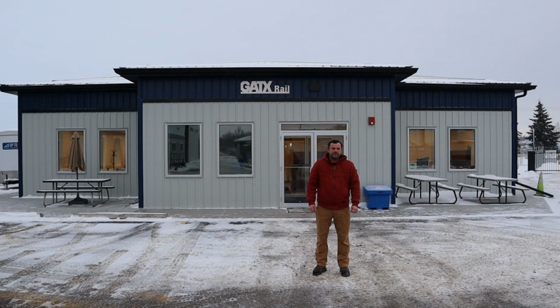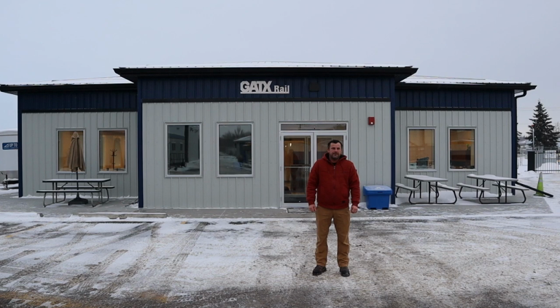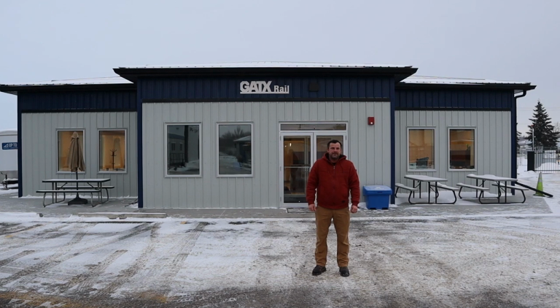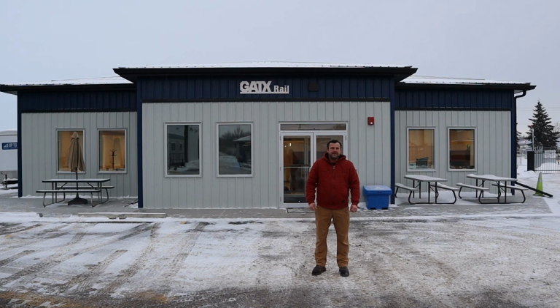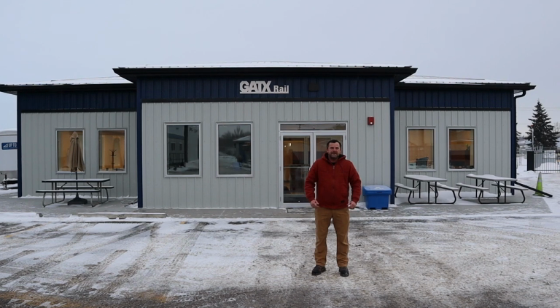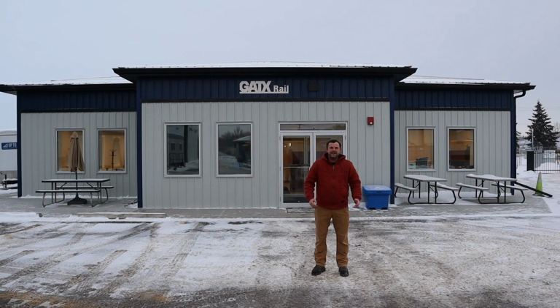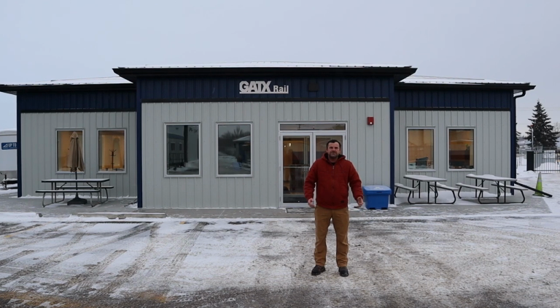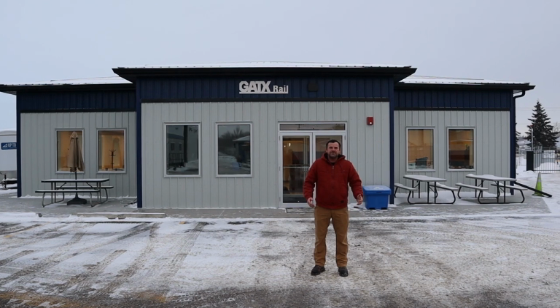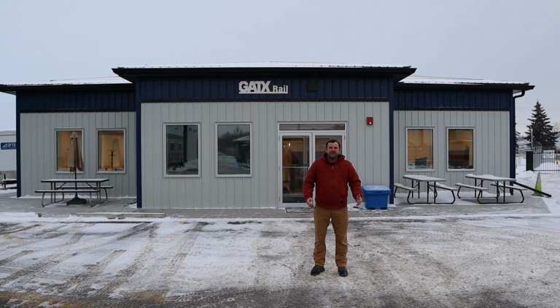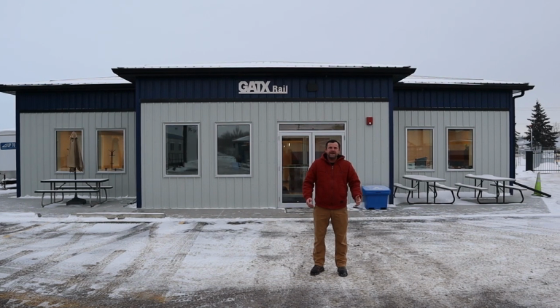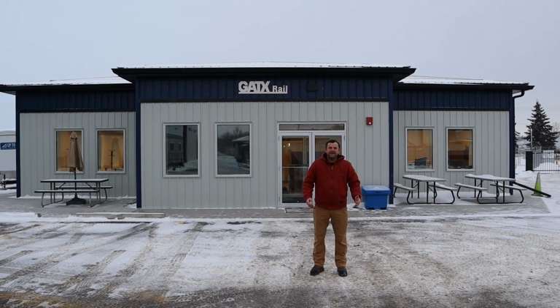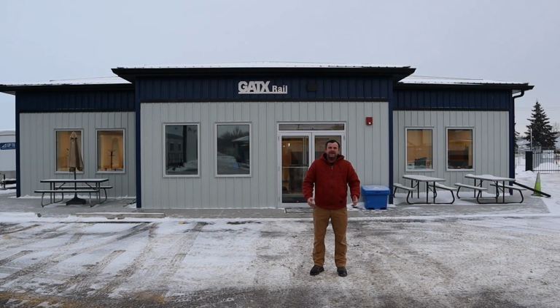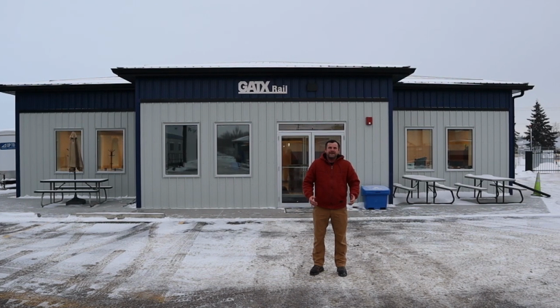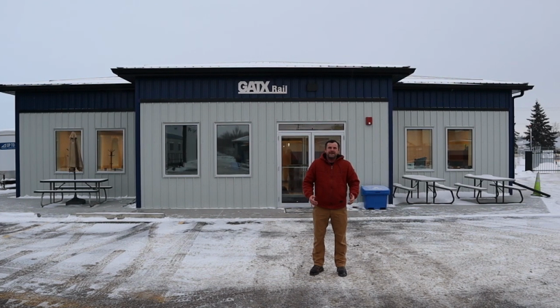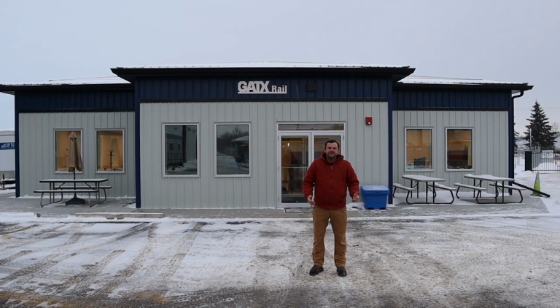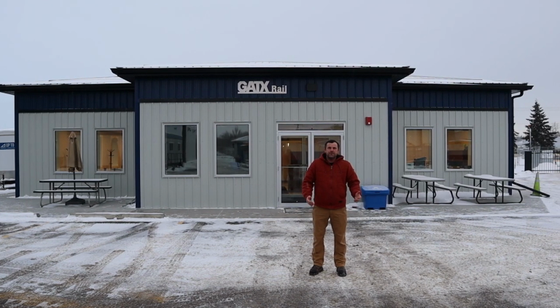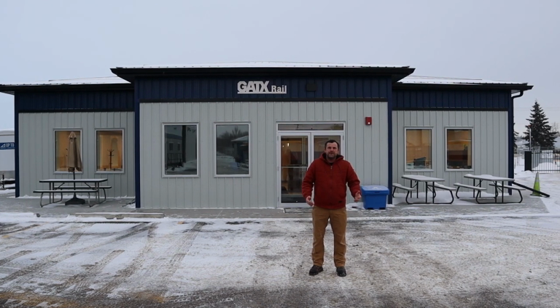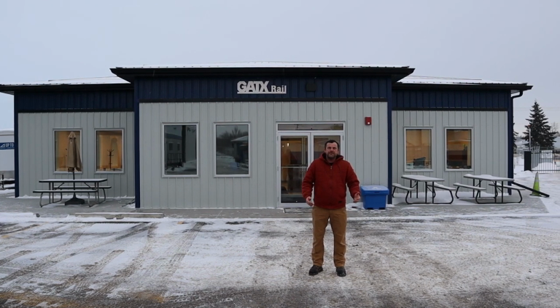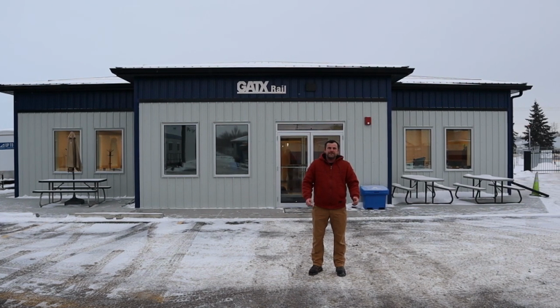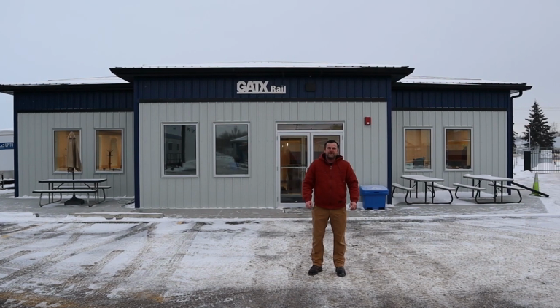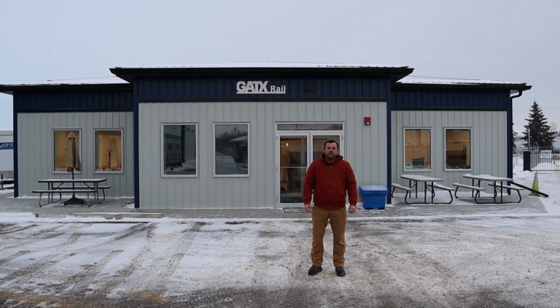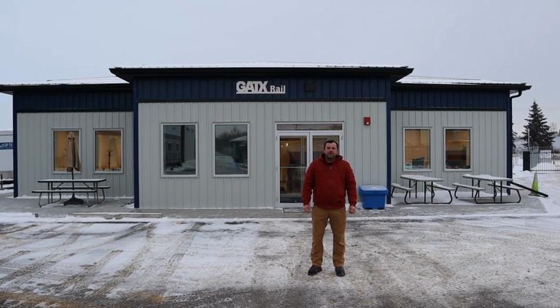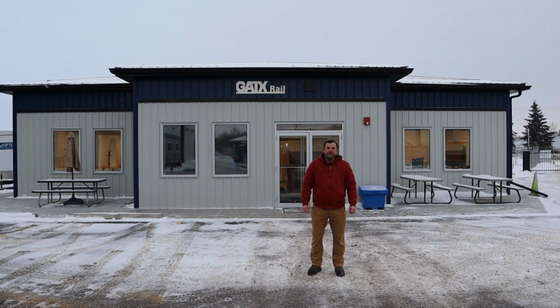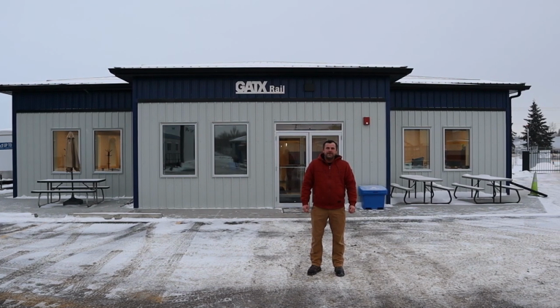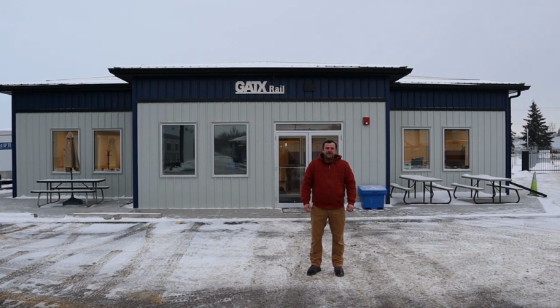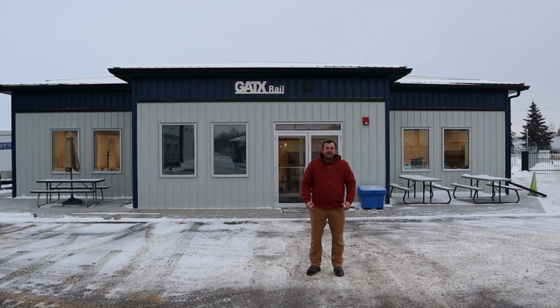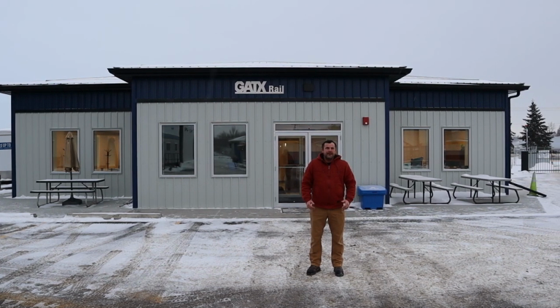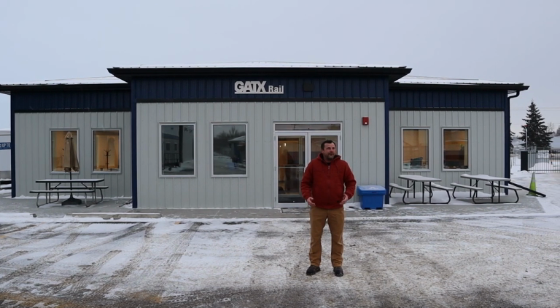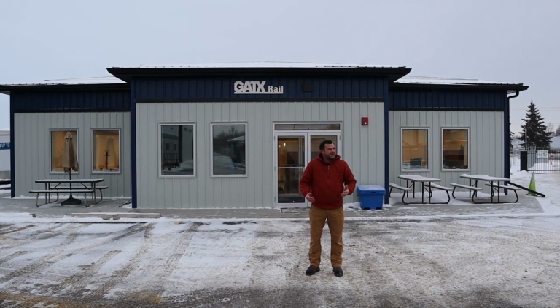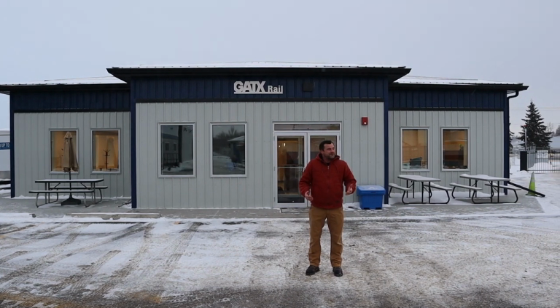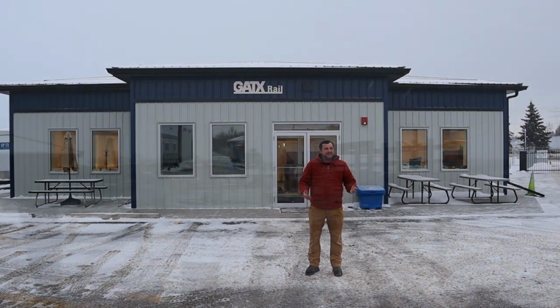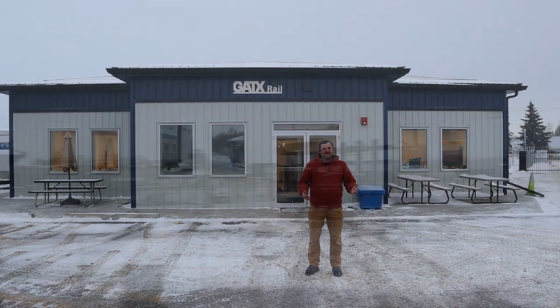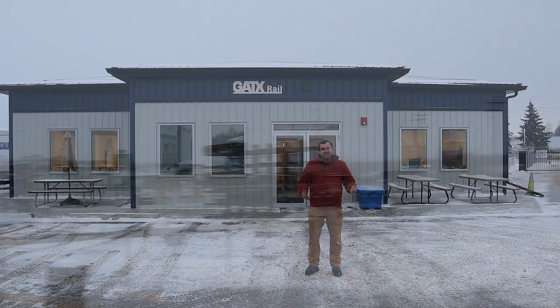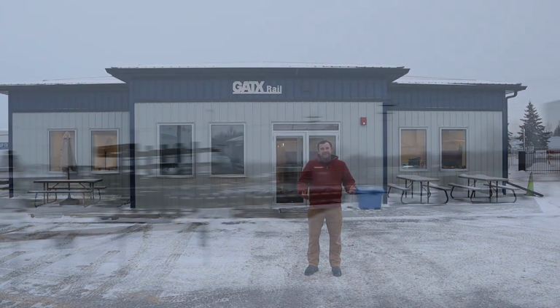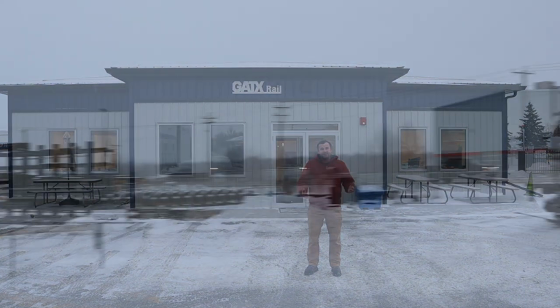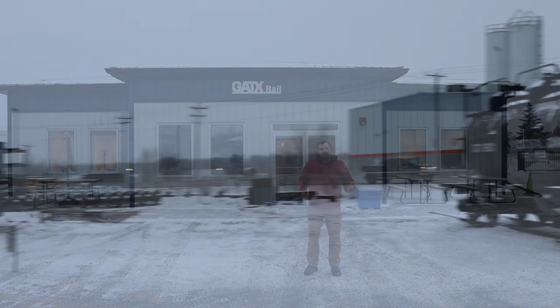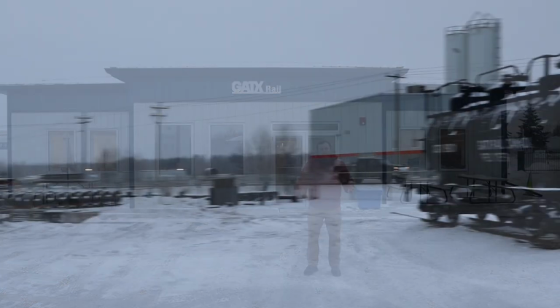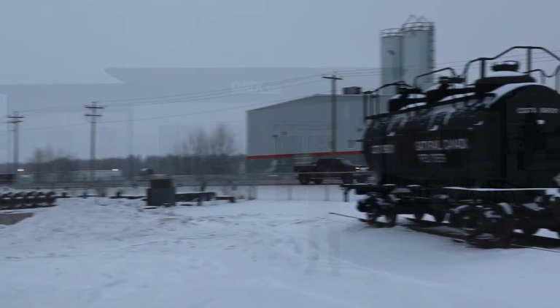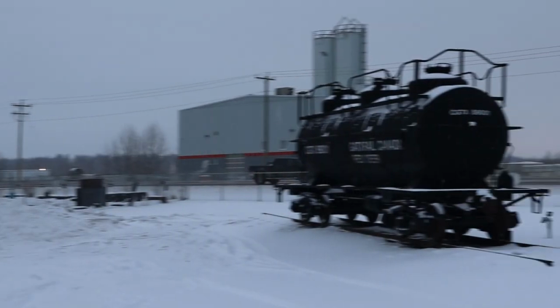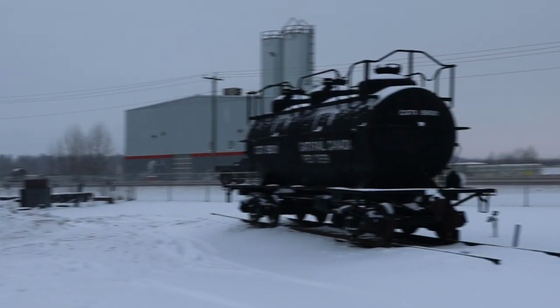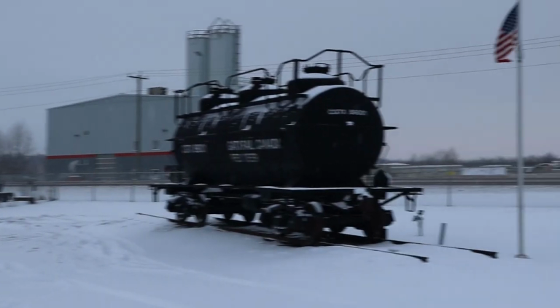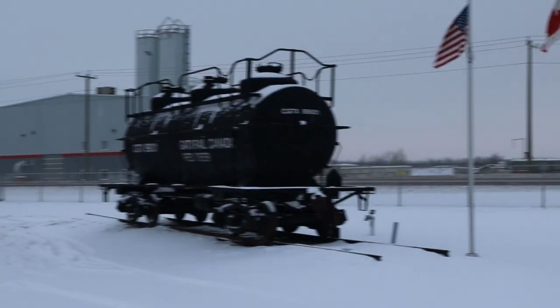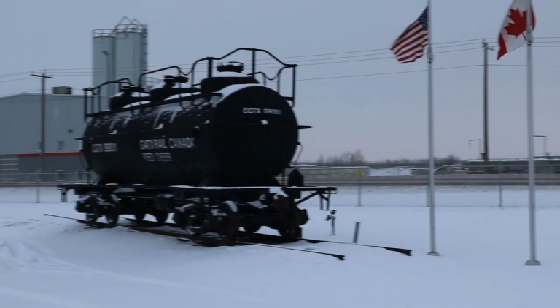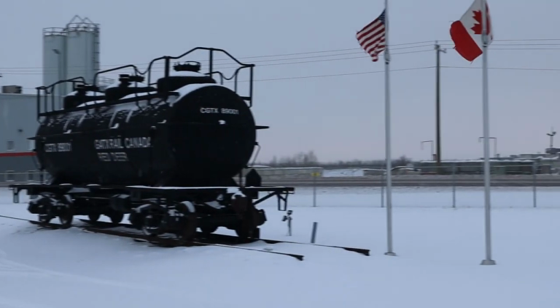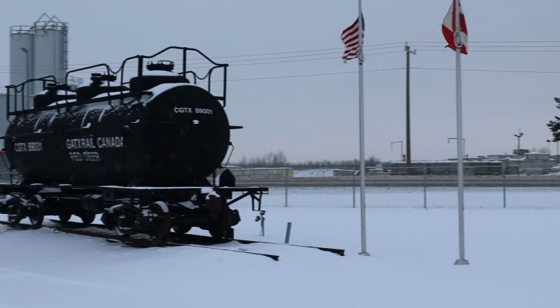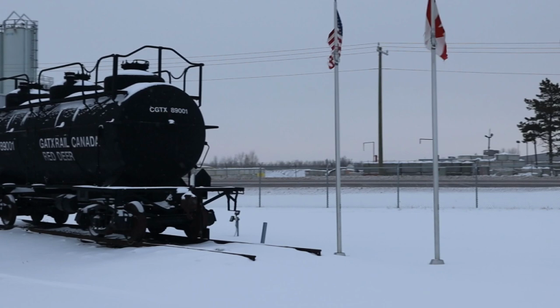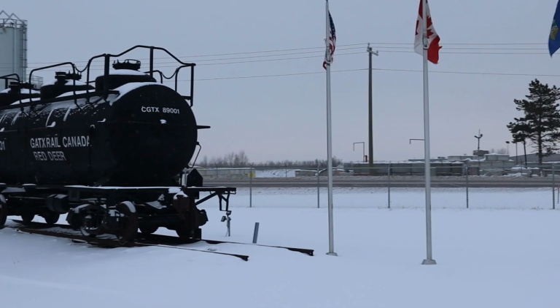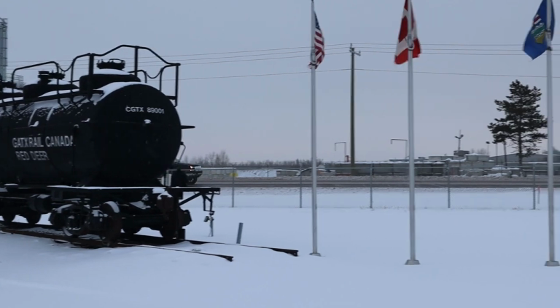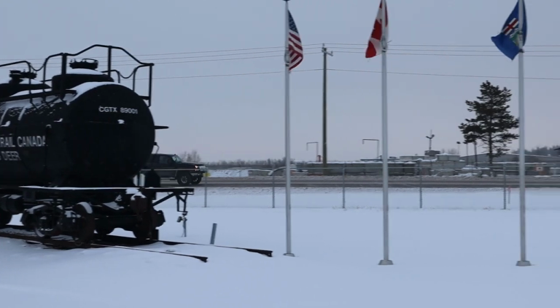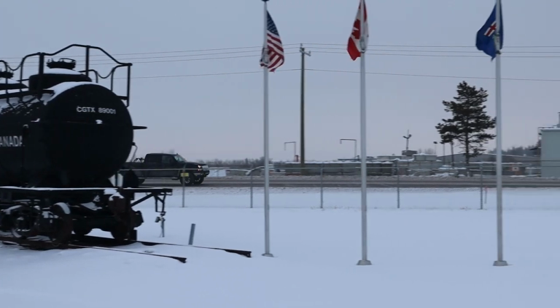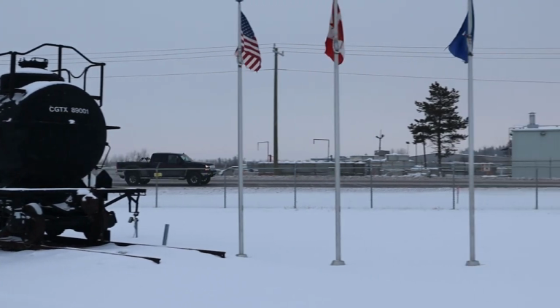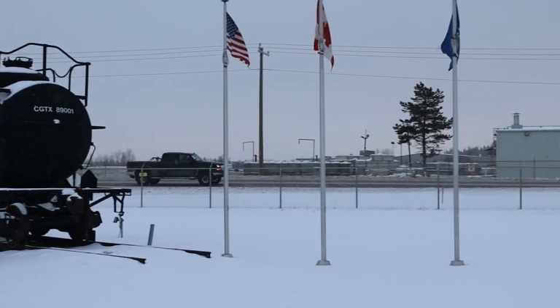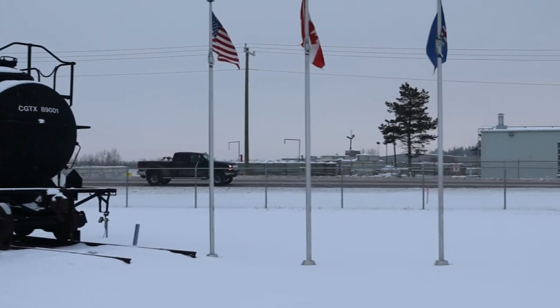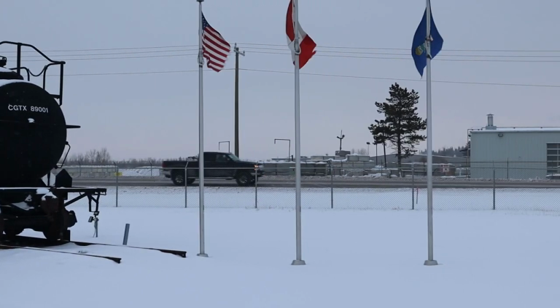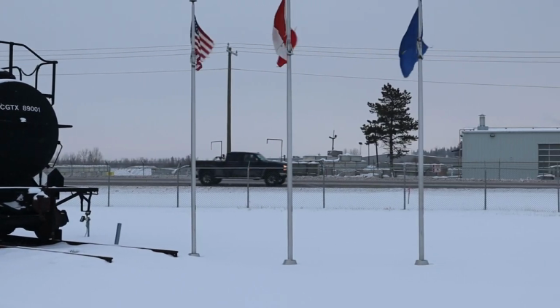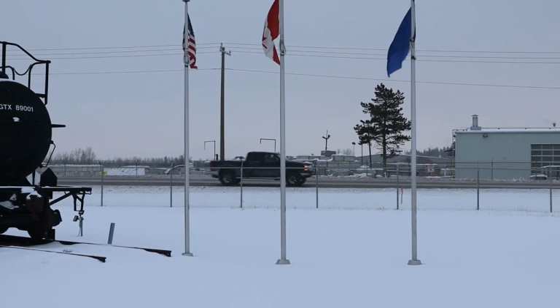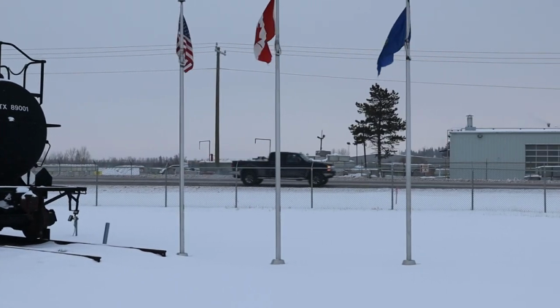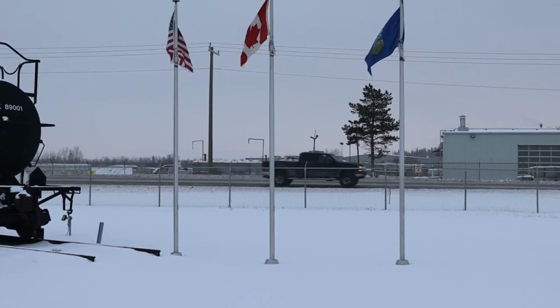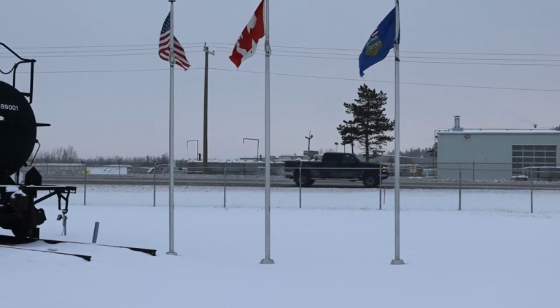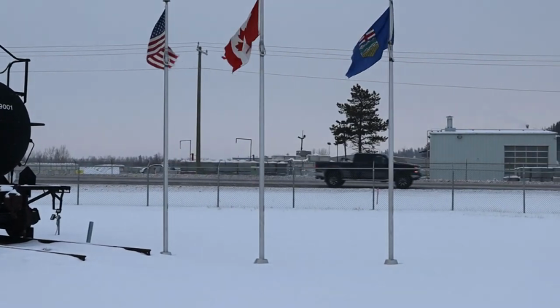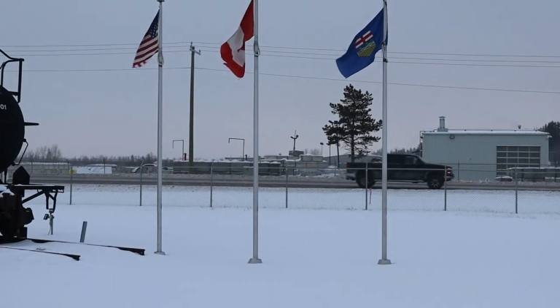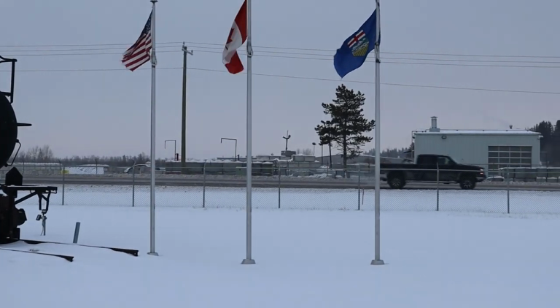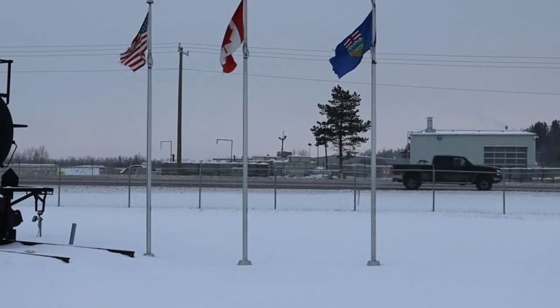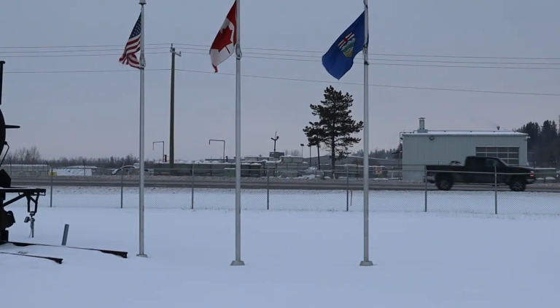Thanks for tuning in. It's Cody with Up2Code. As you can see it's windy, it's cold and it's nasty outside here in Red Deer, Alberta.